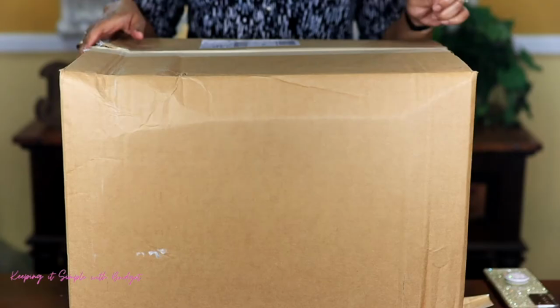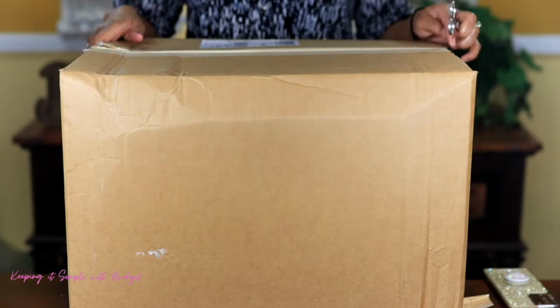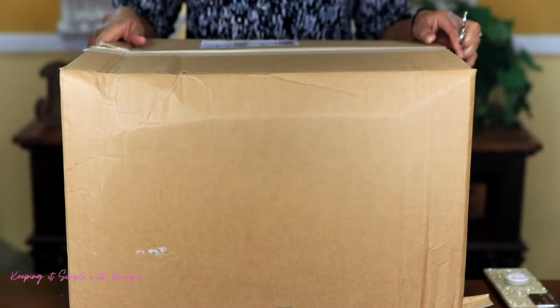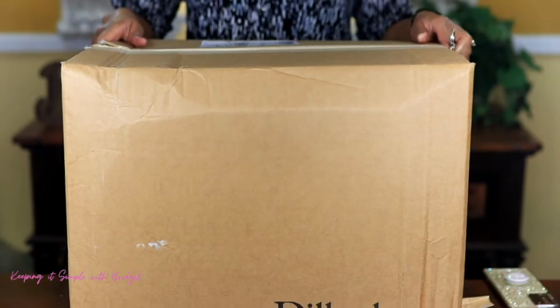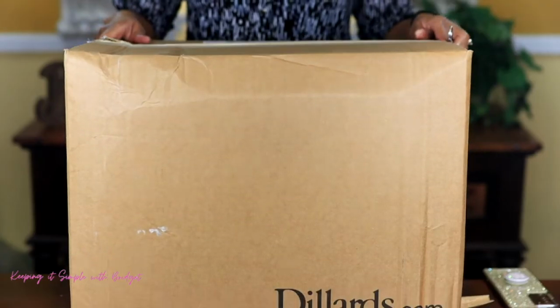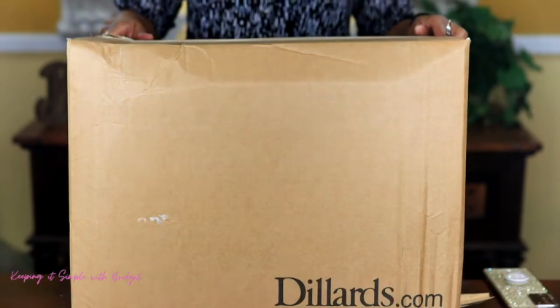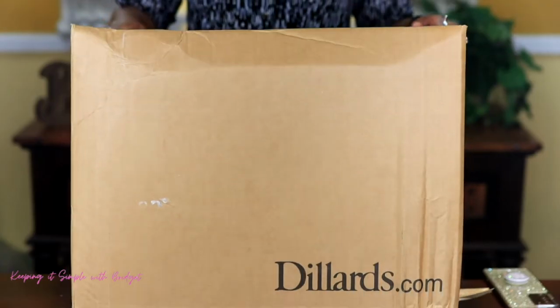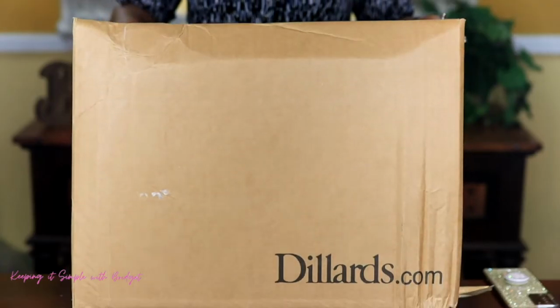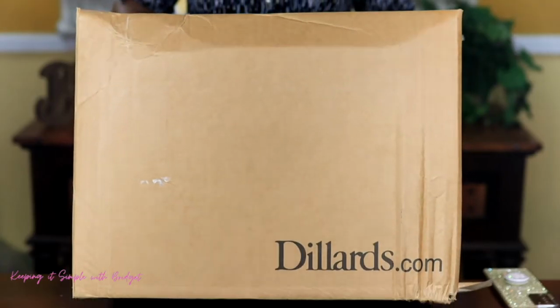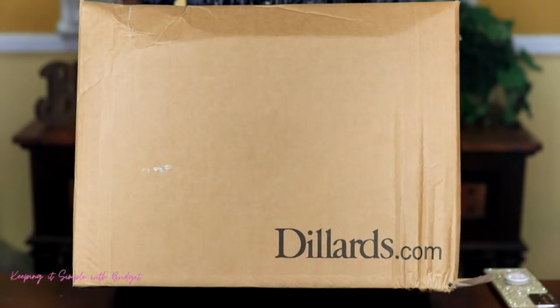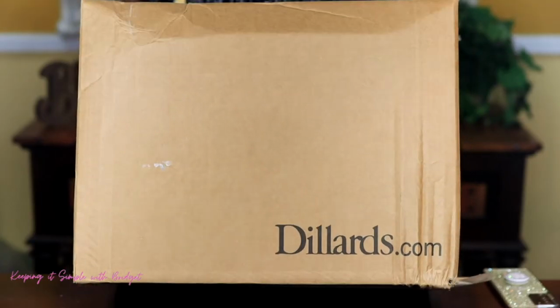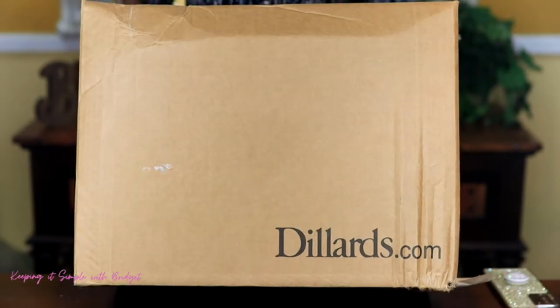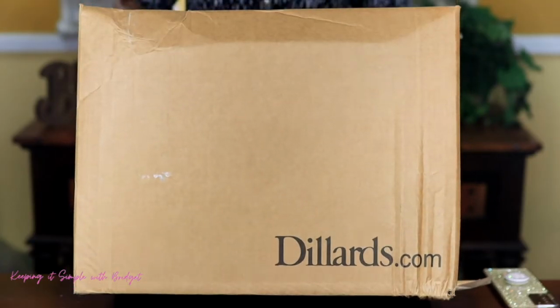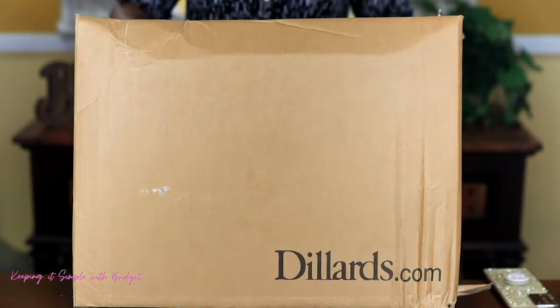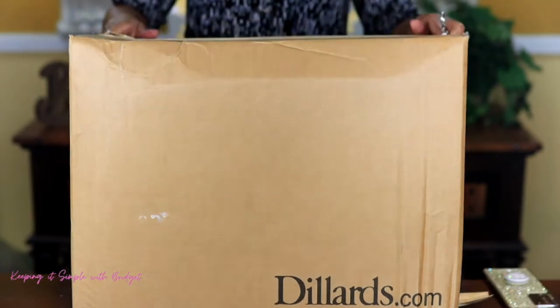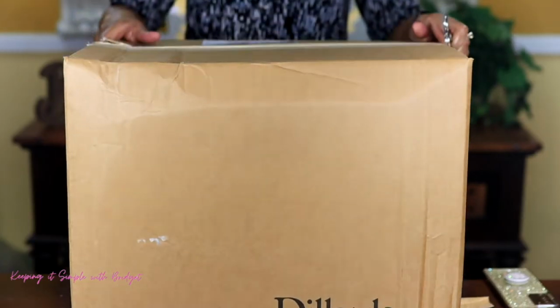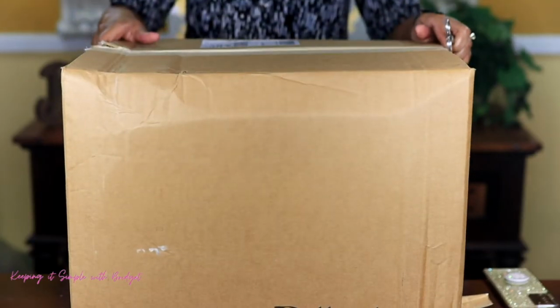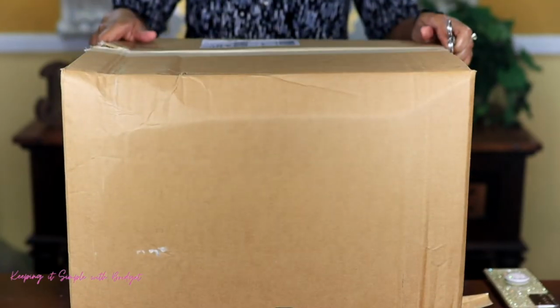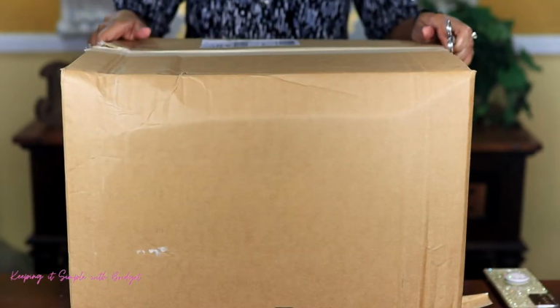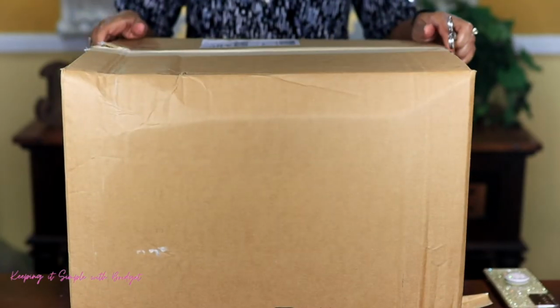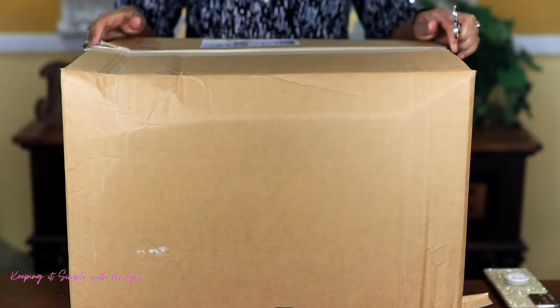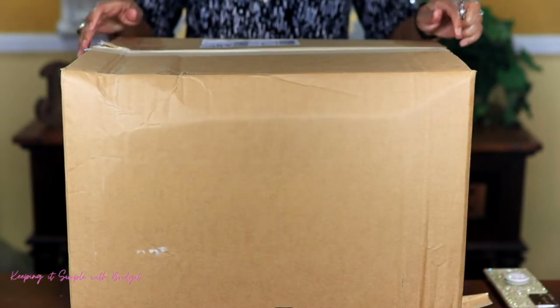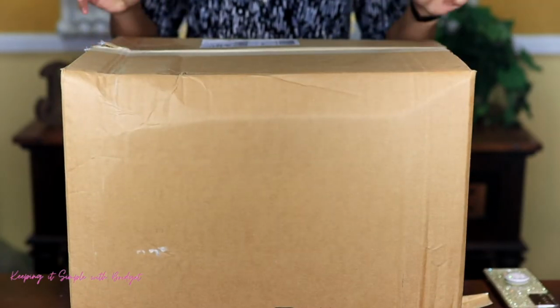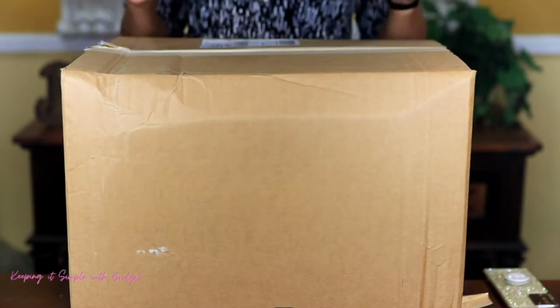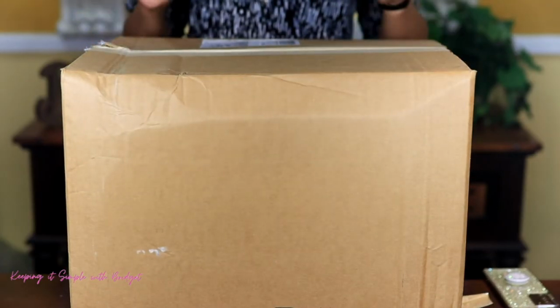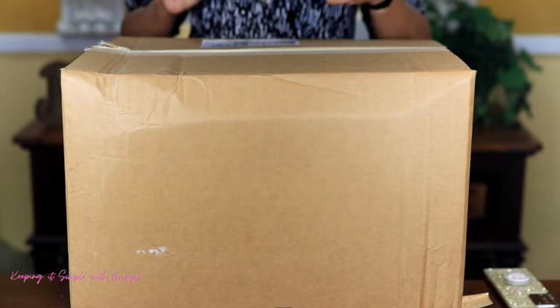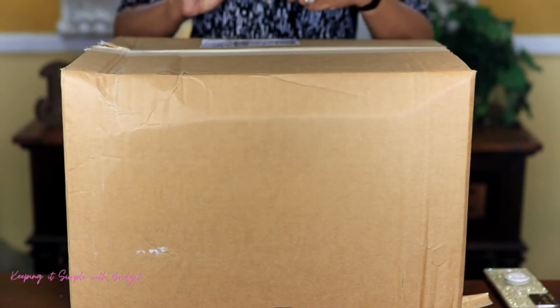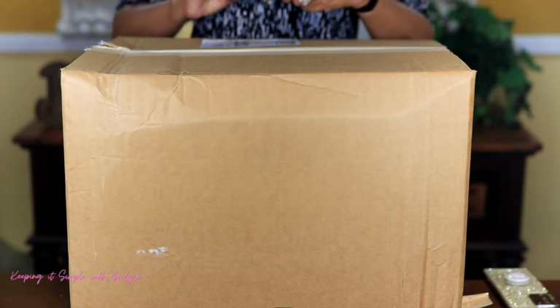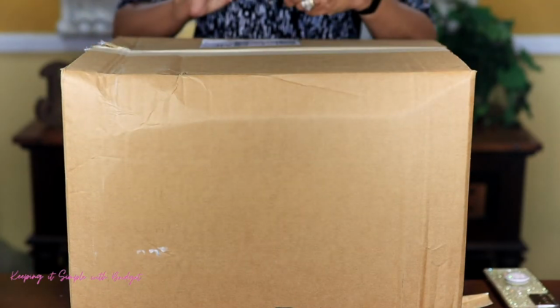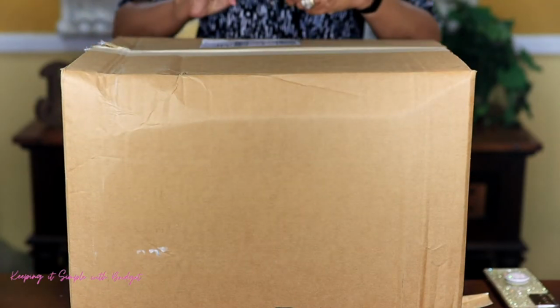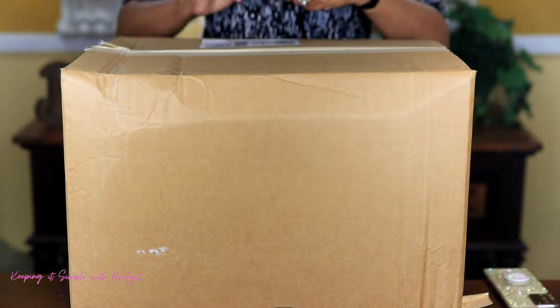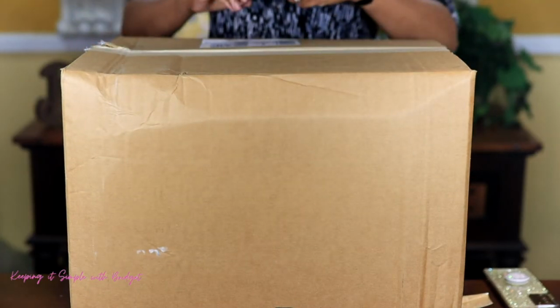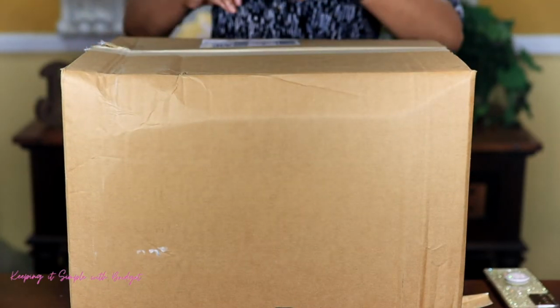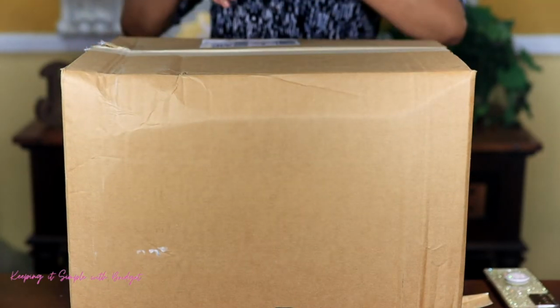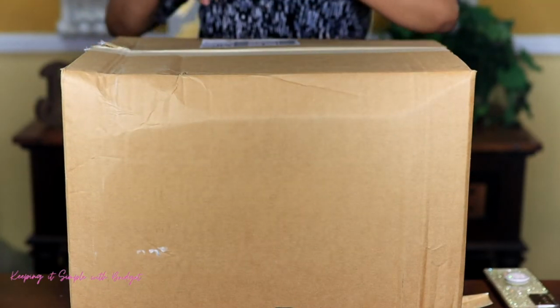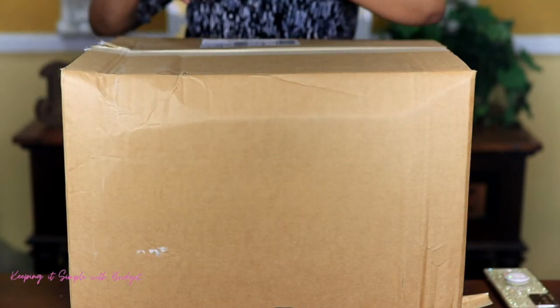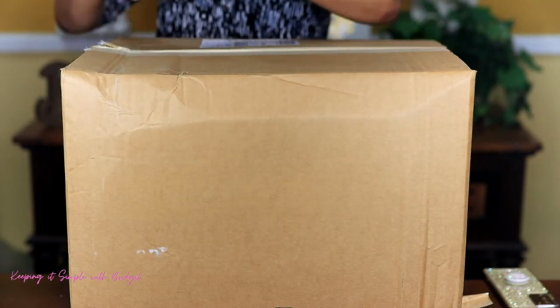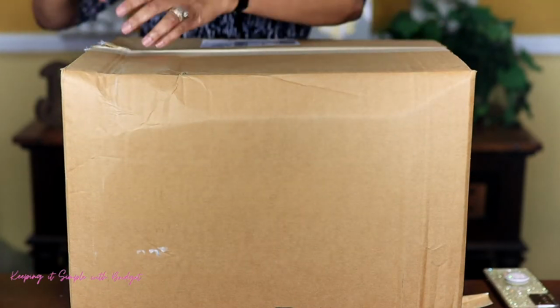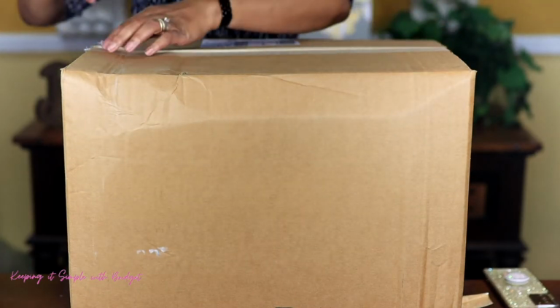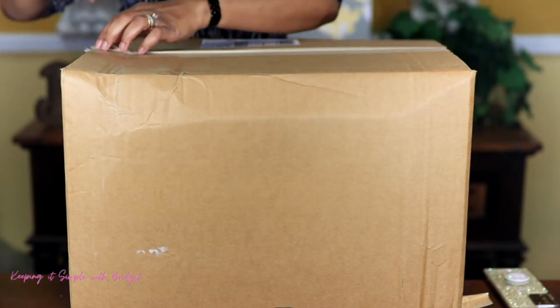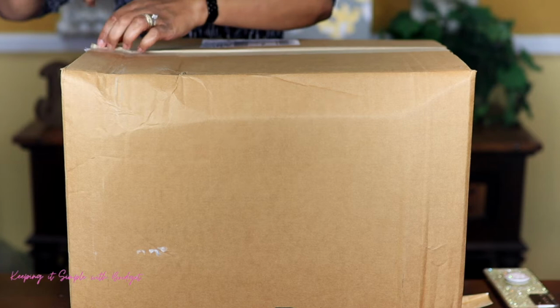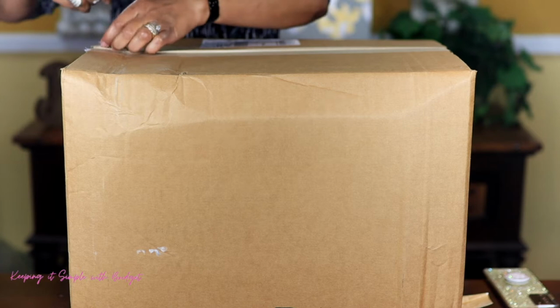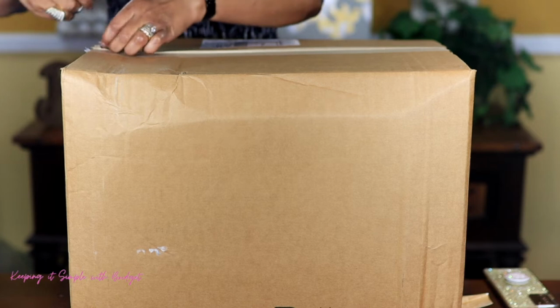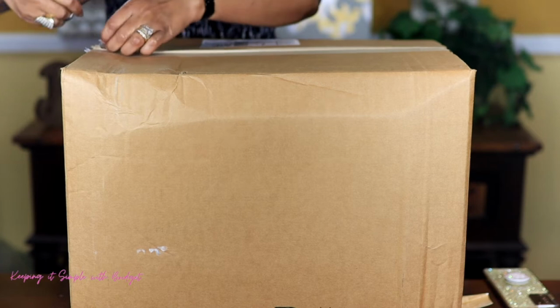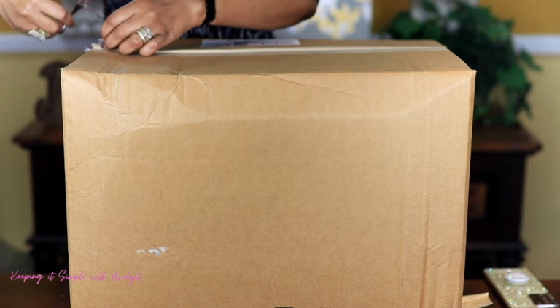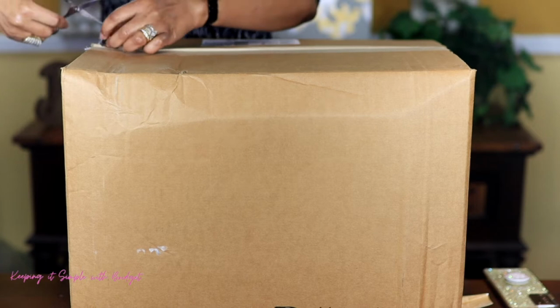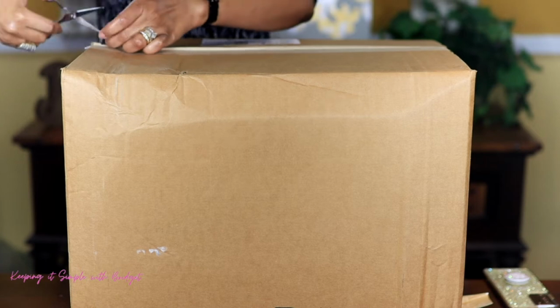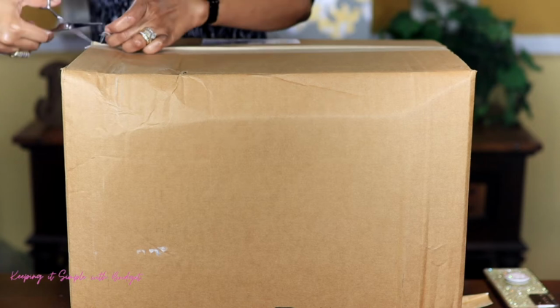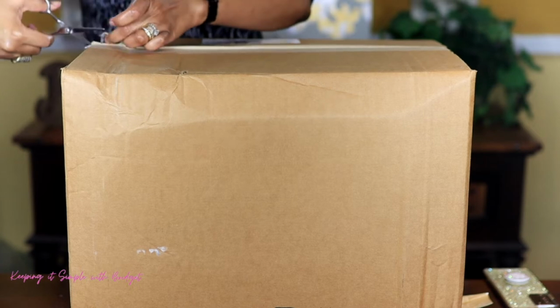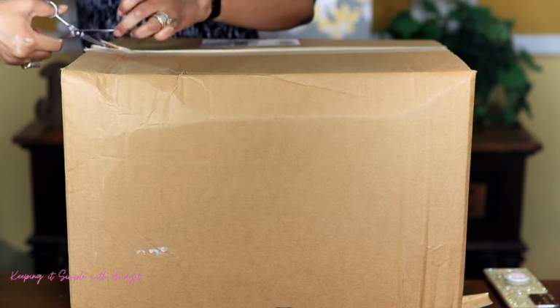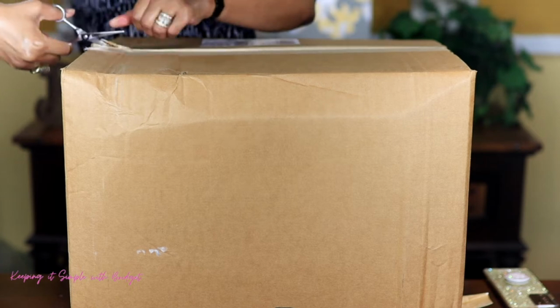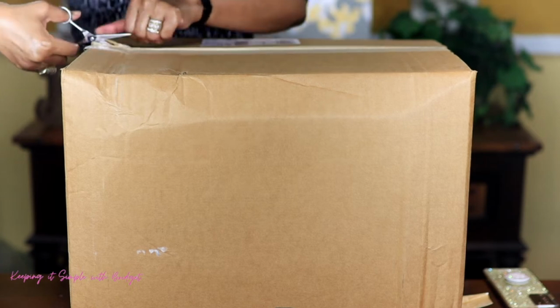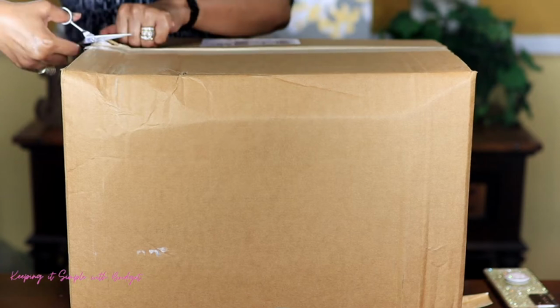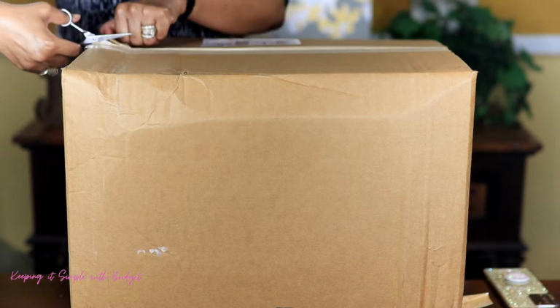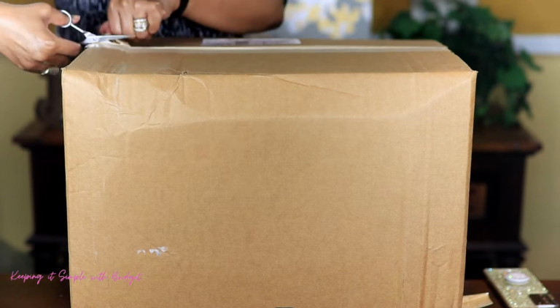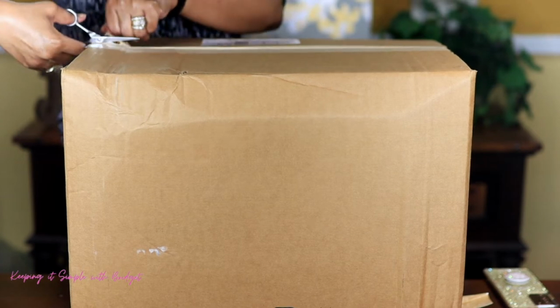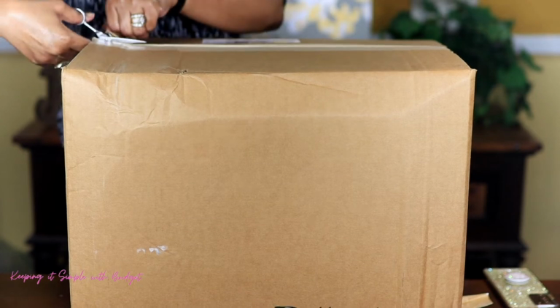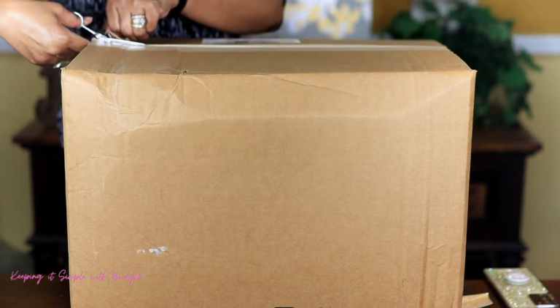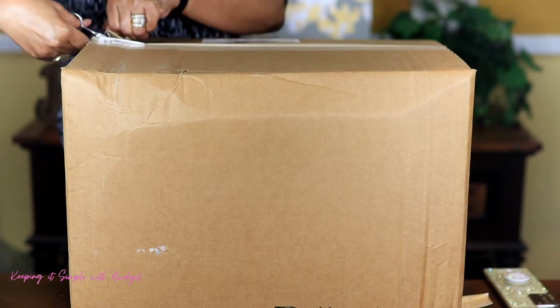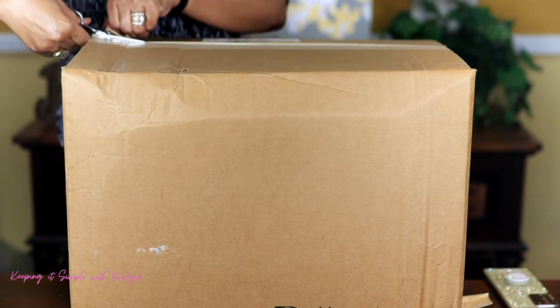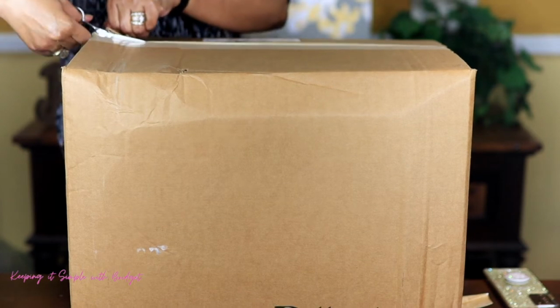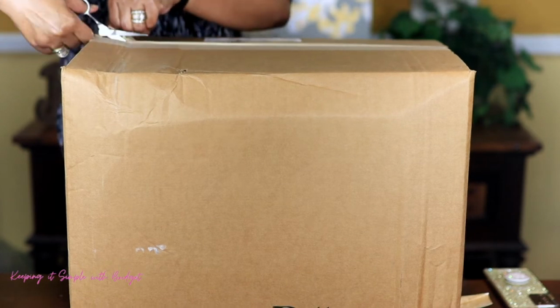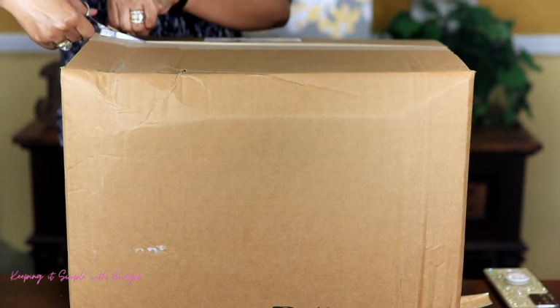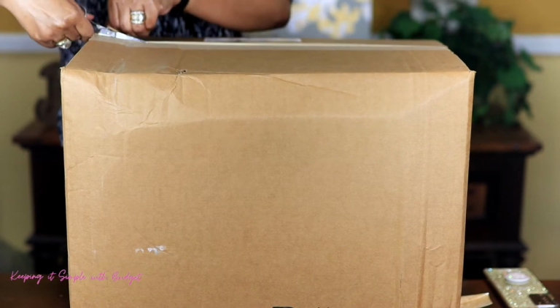I picked this up from Dillard's. This was on sale, so I'm going to go ahead and open it real fast.